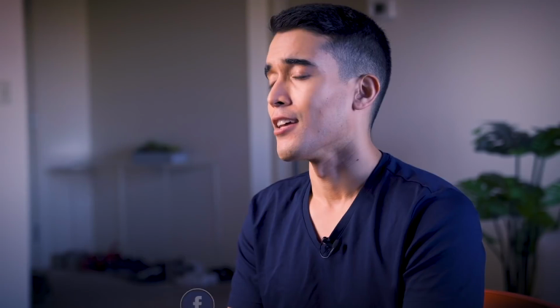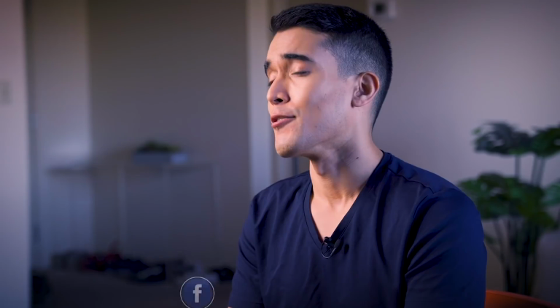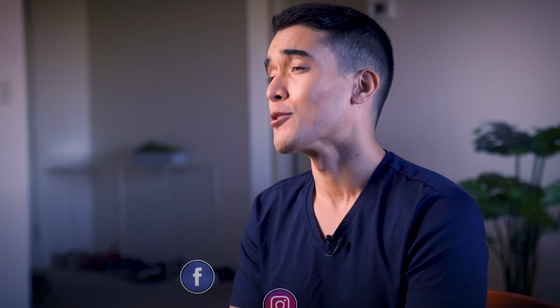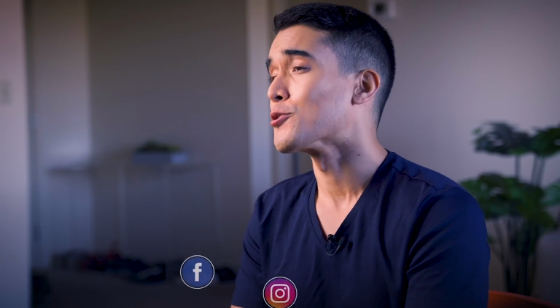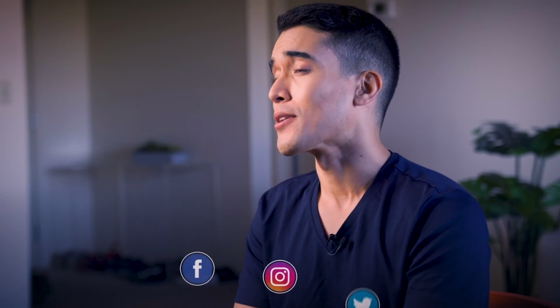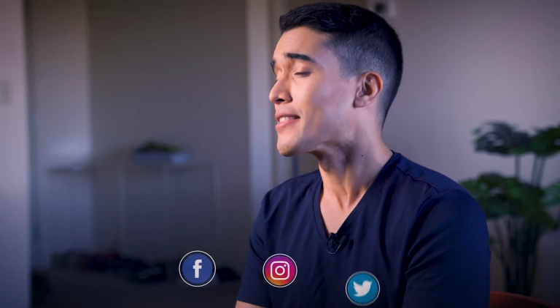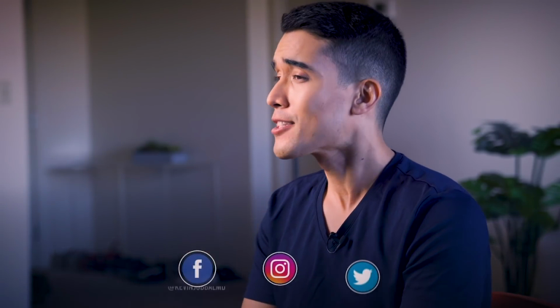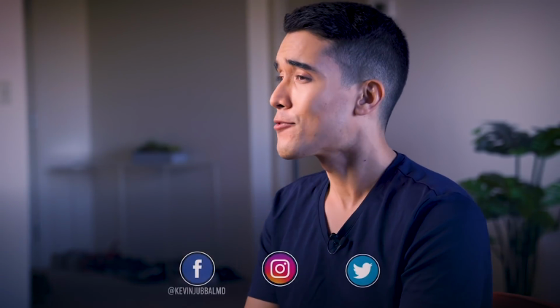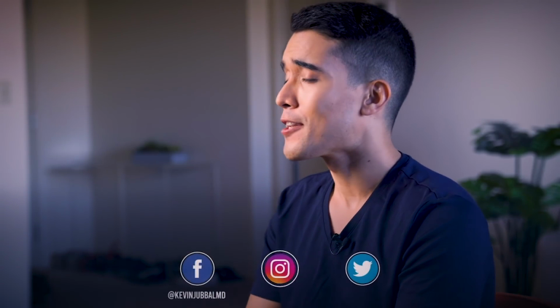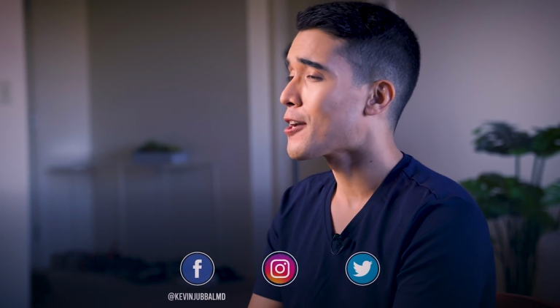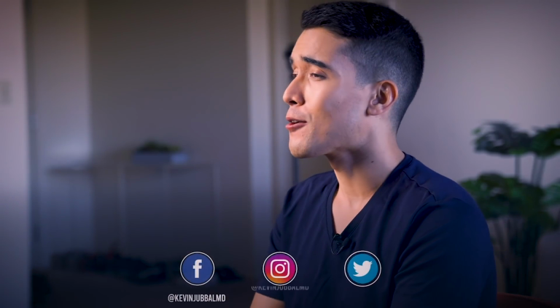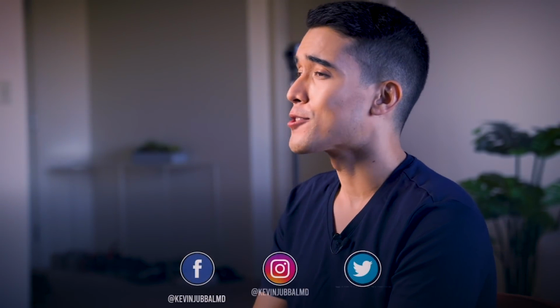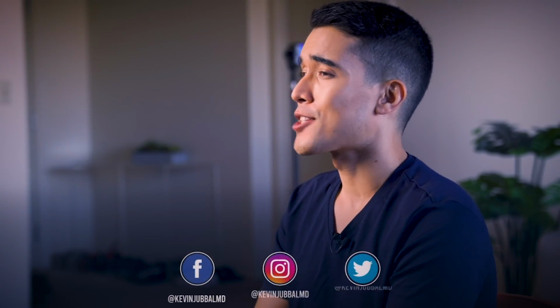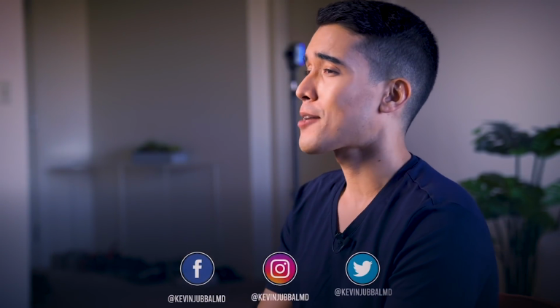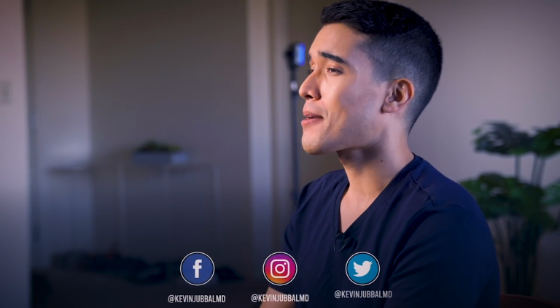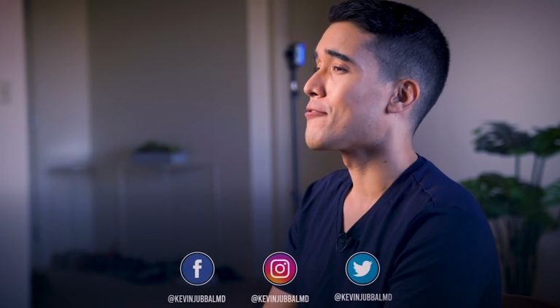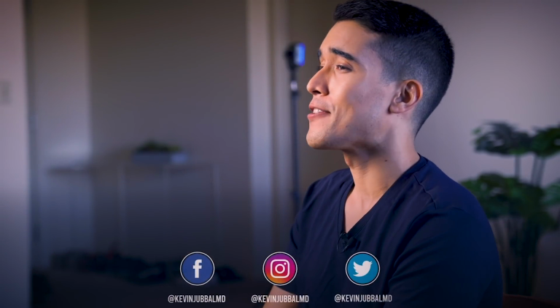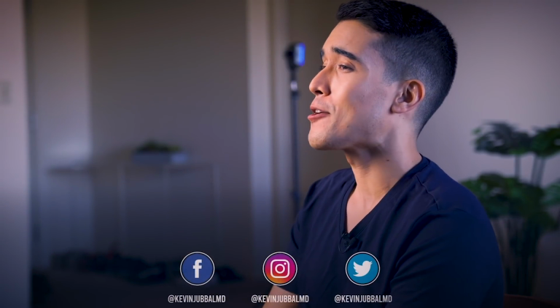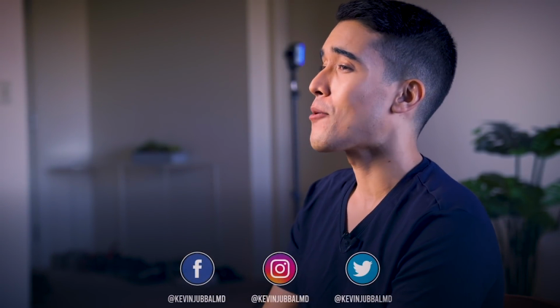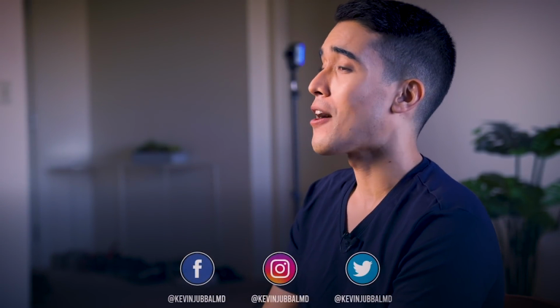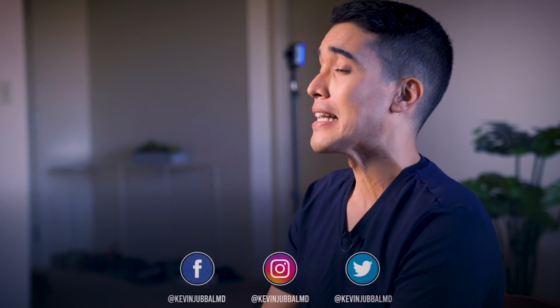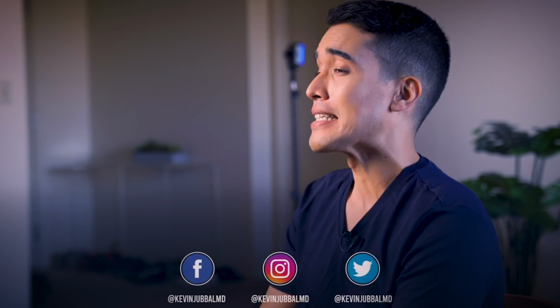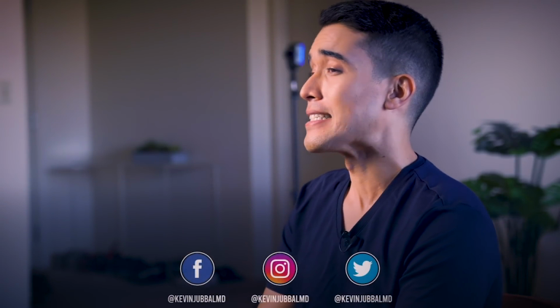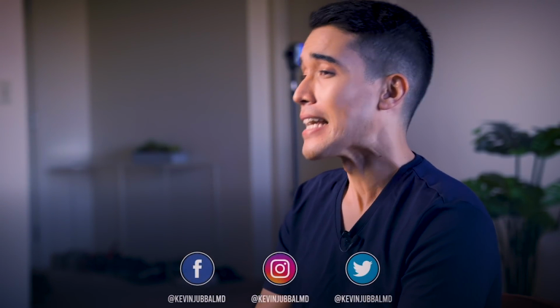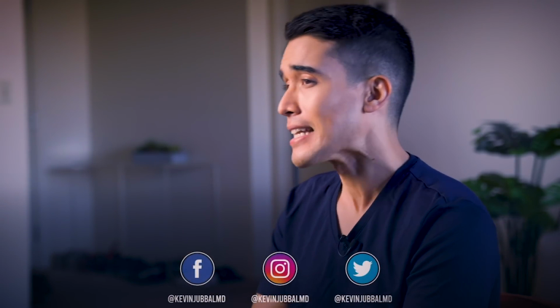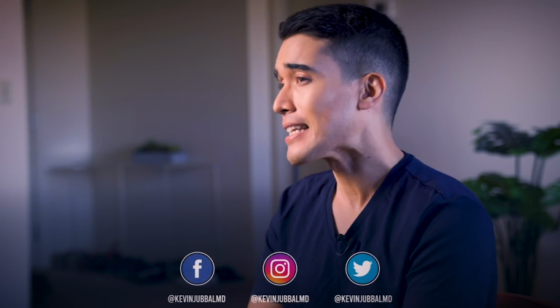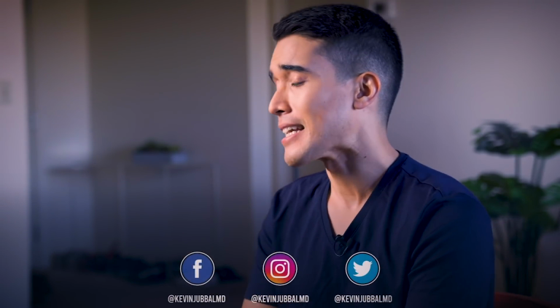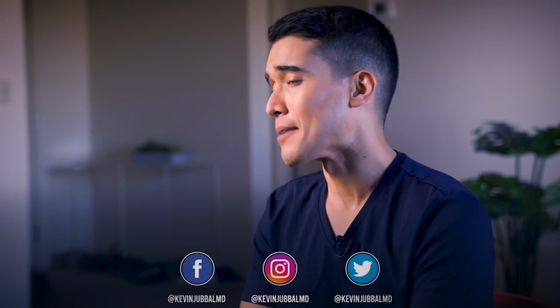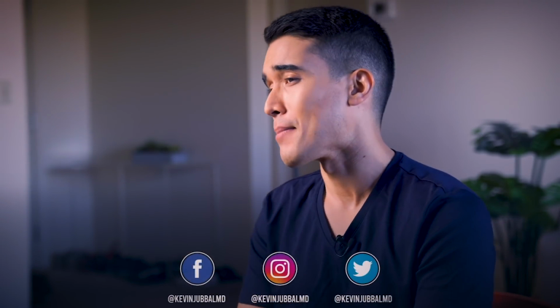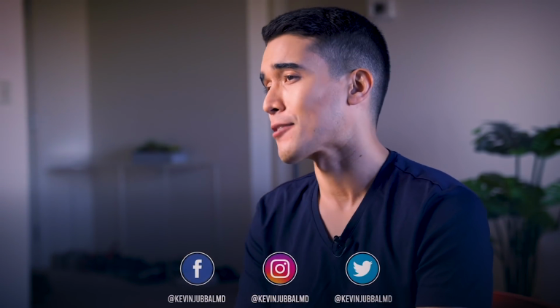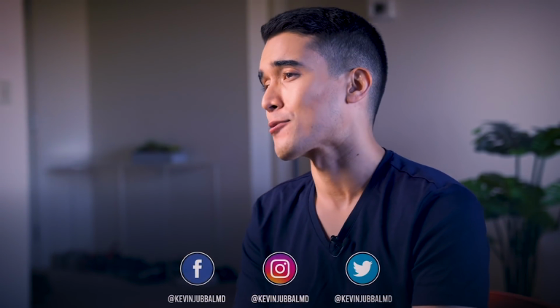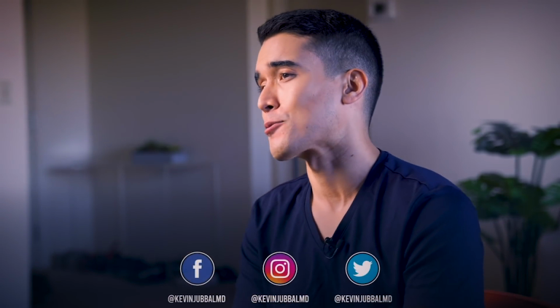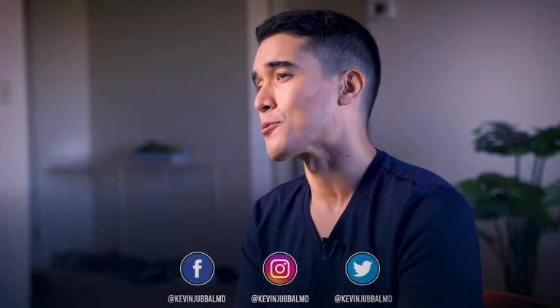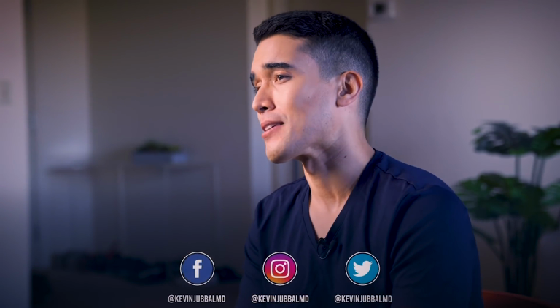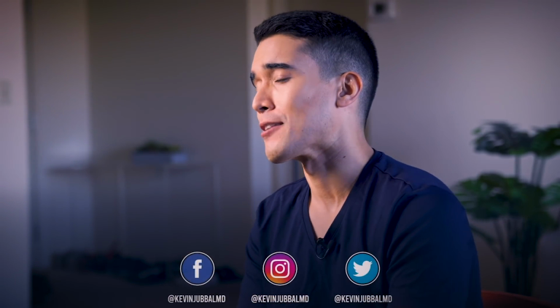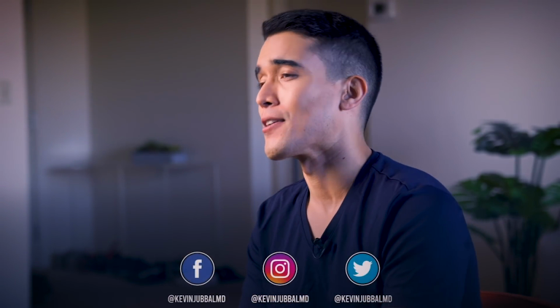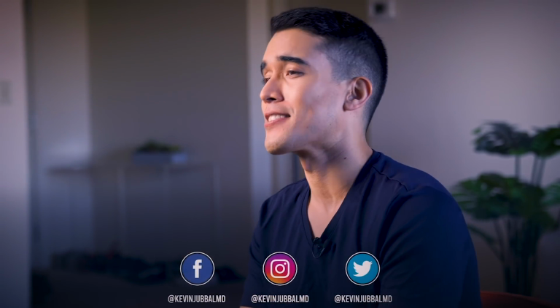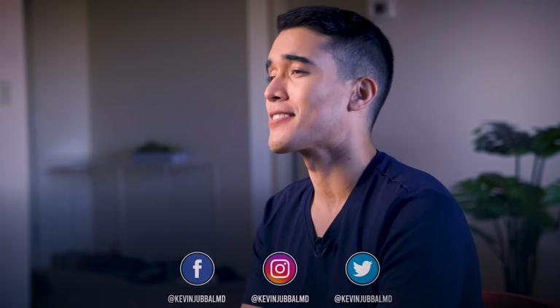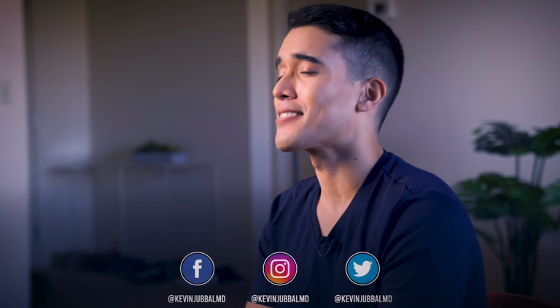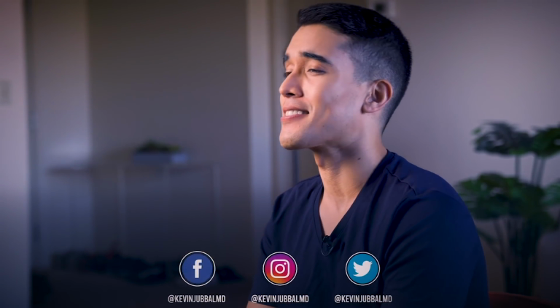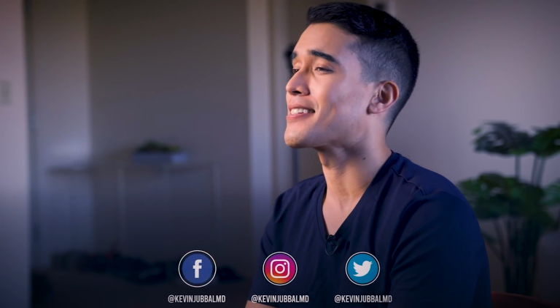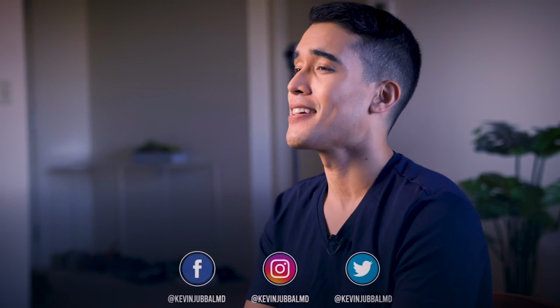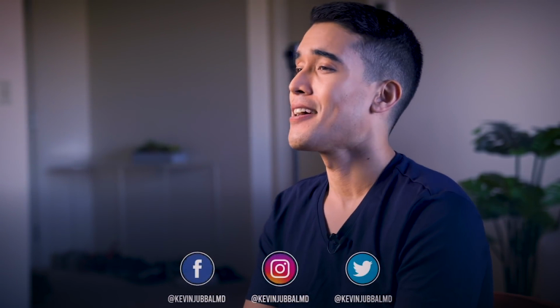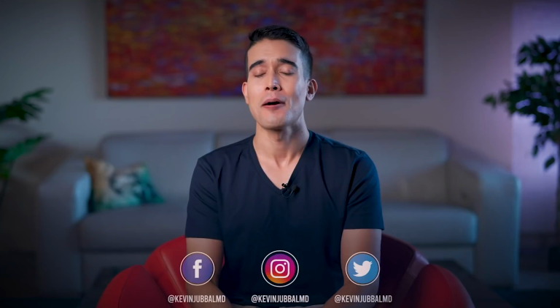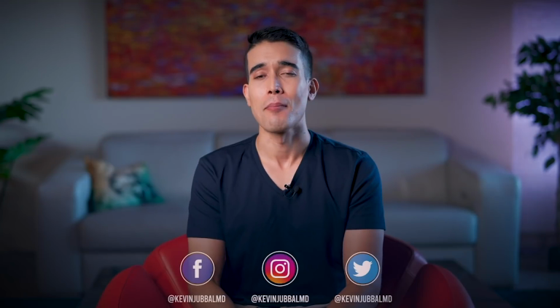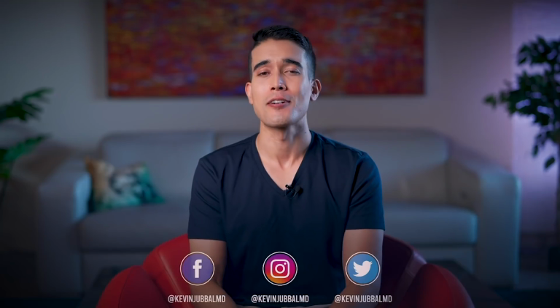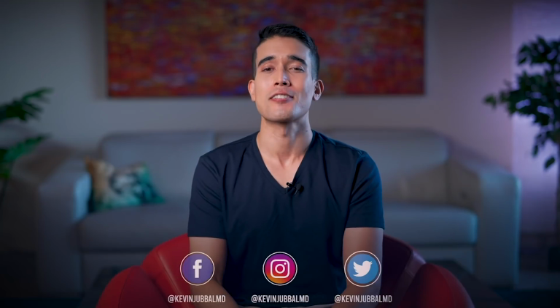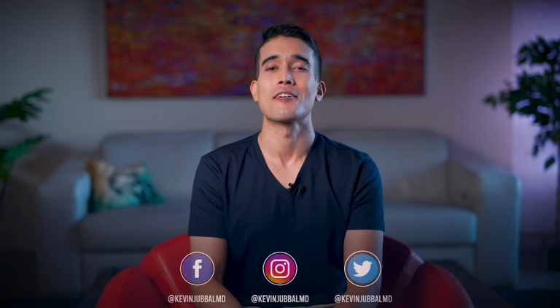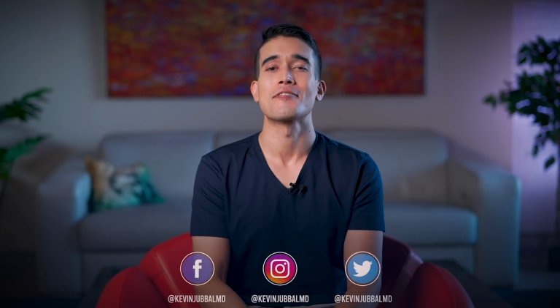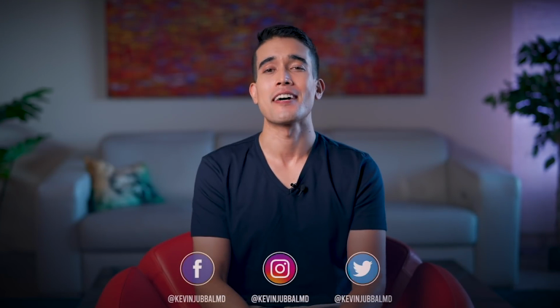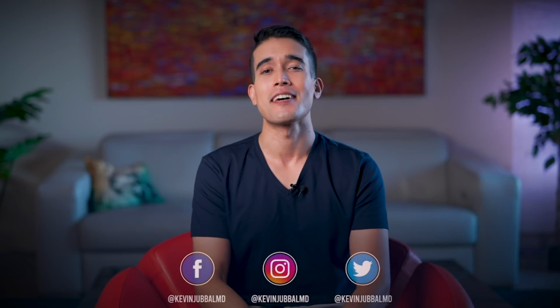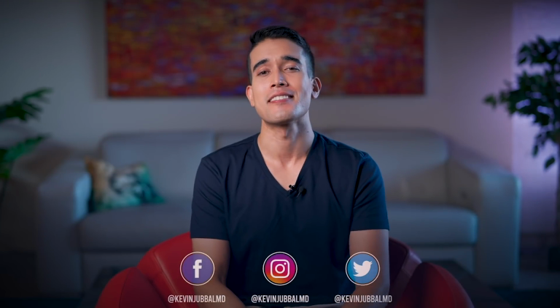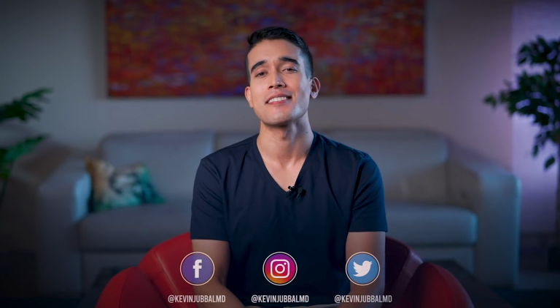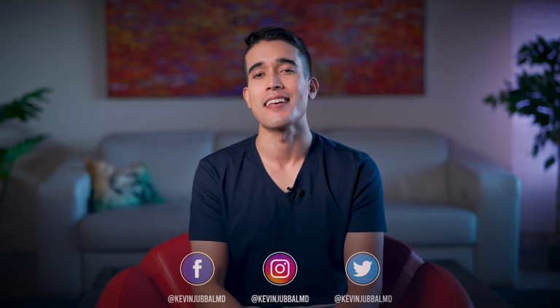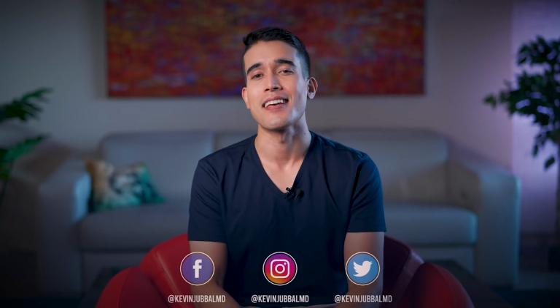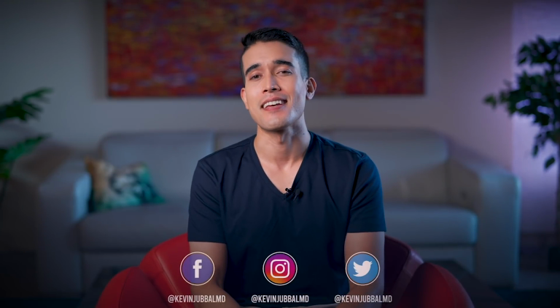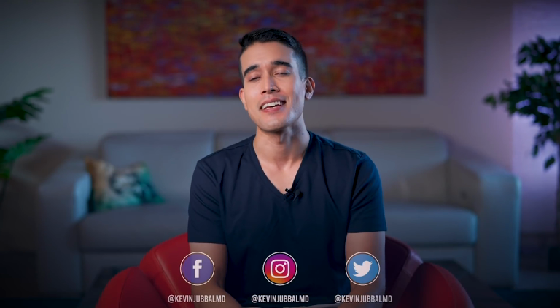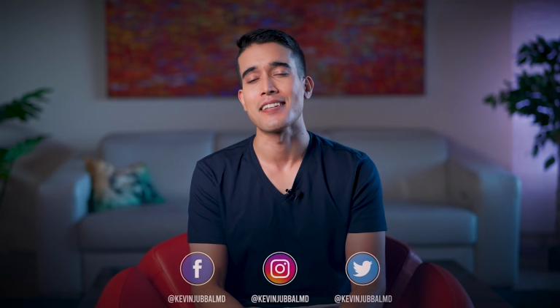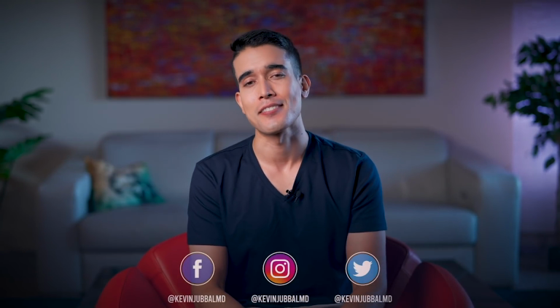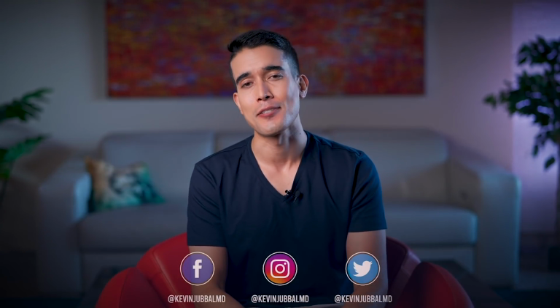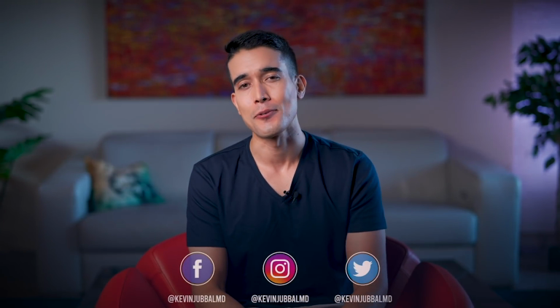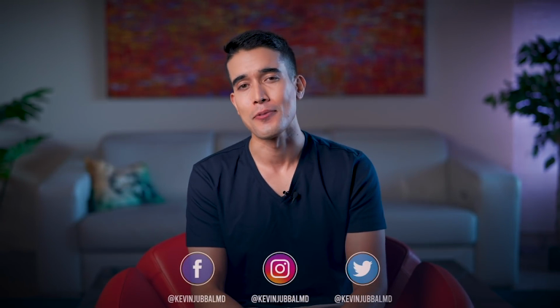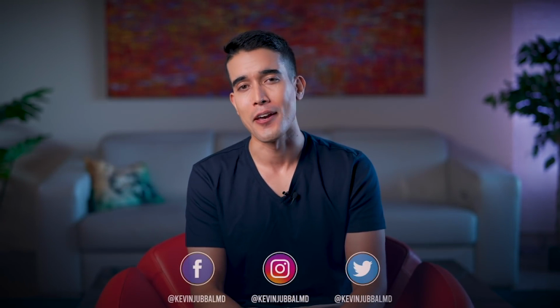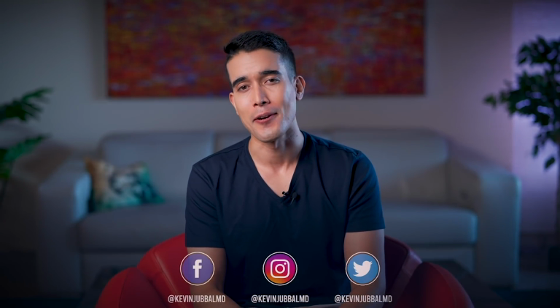If you enjoyed this video, check out my video on dating in medical school and residency. Much love, guys, and I'll see you there.